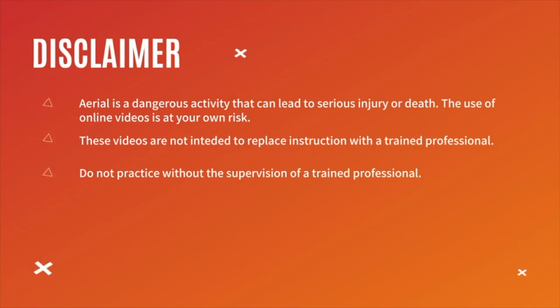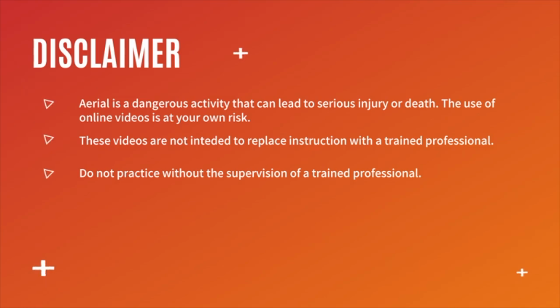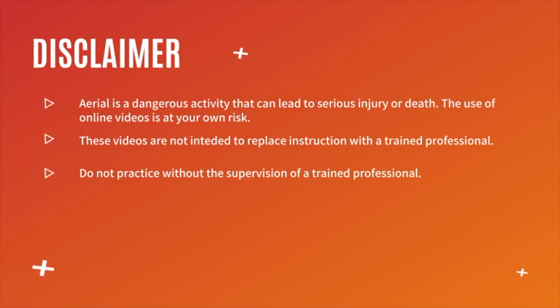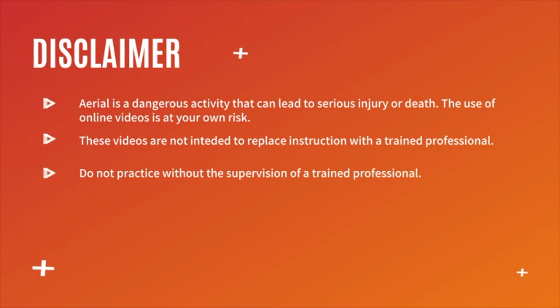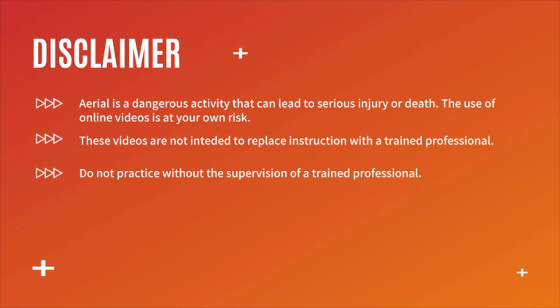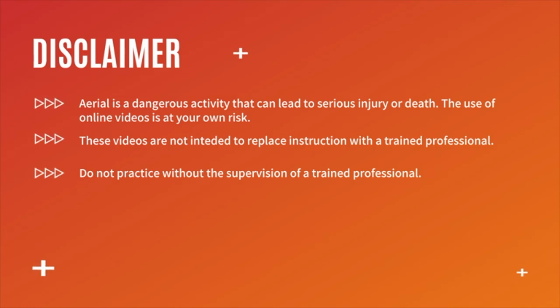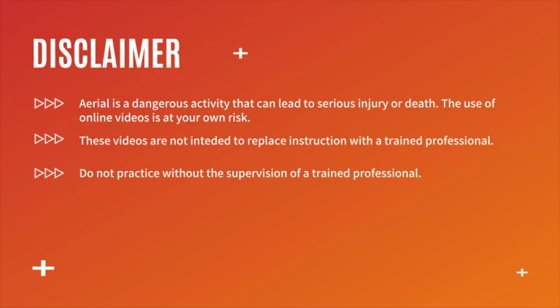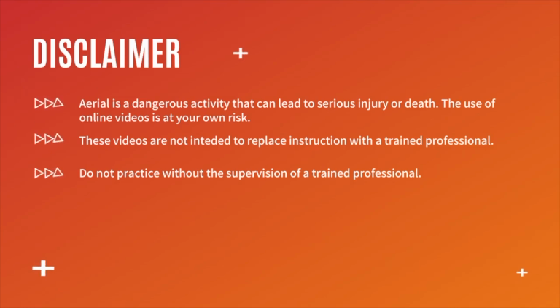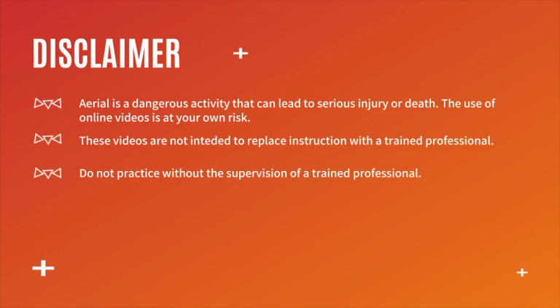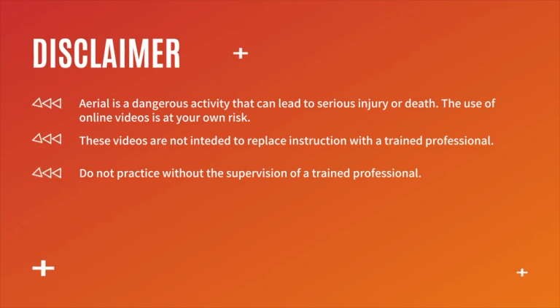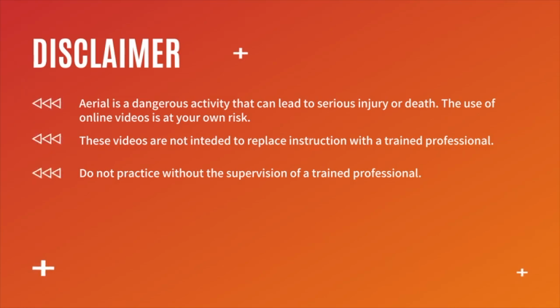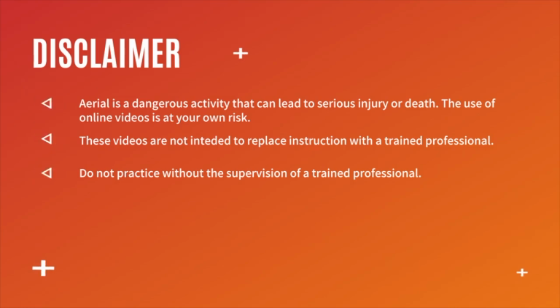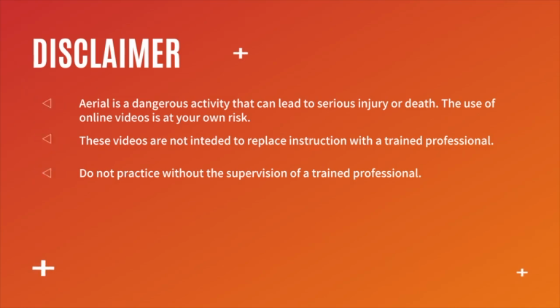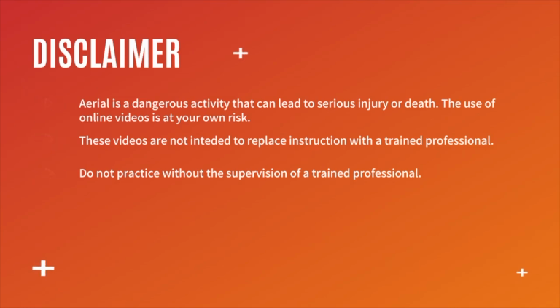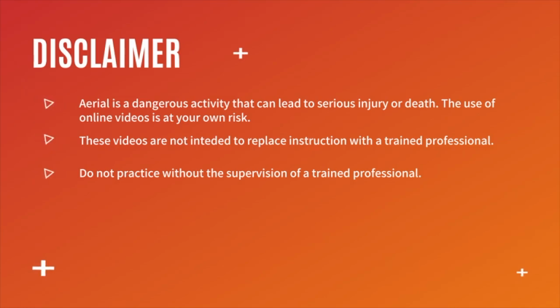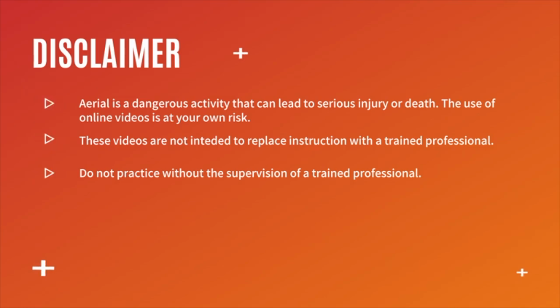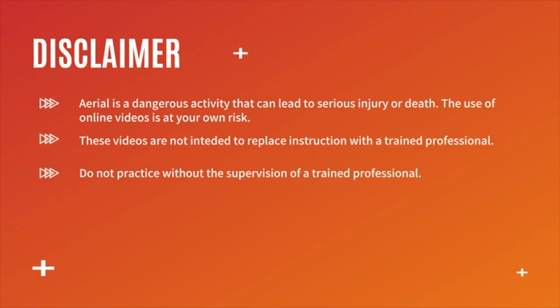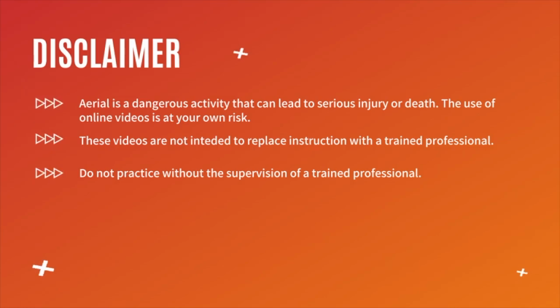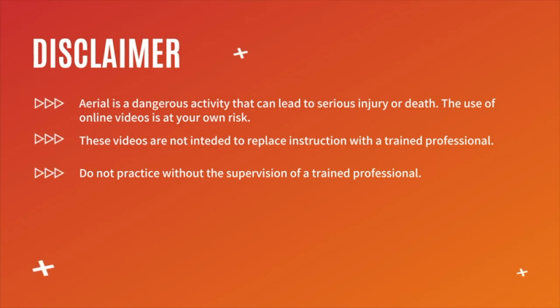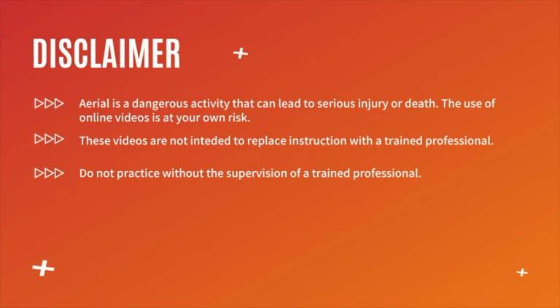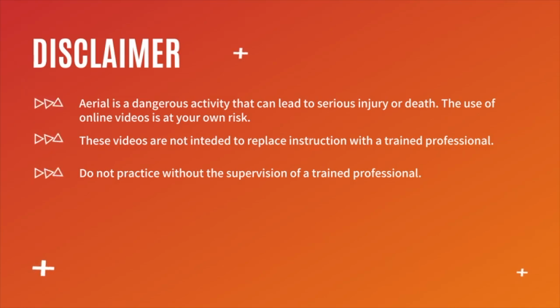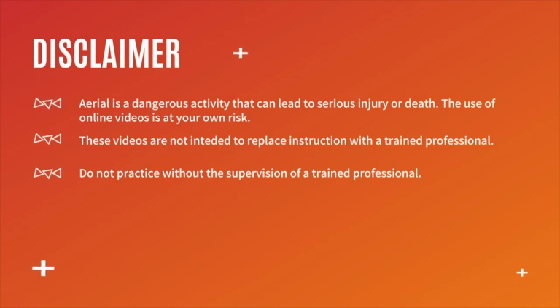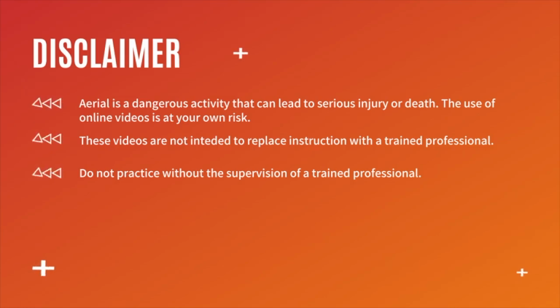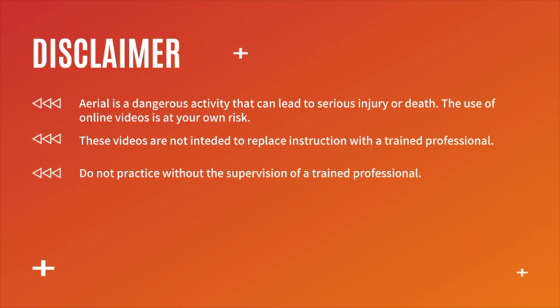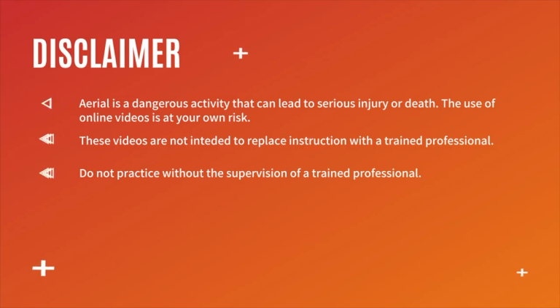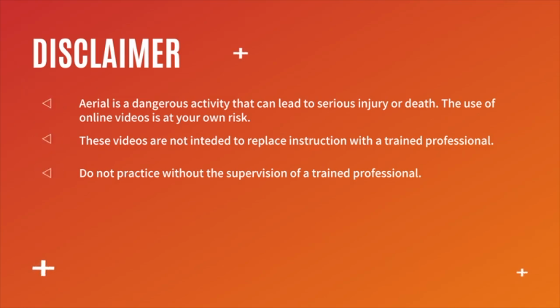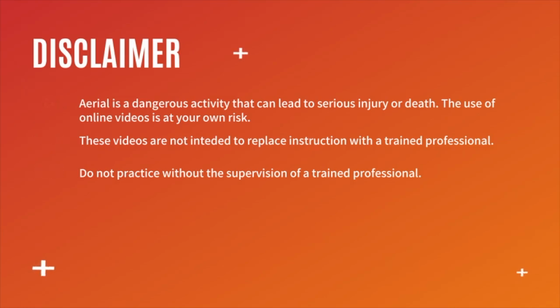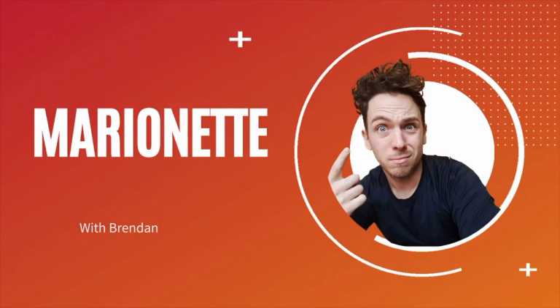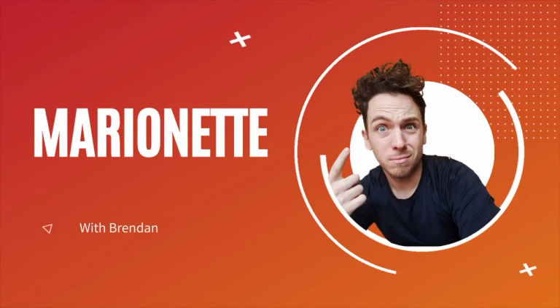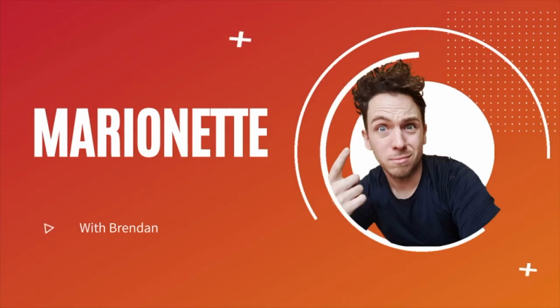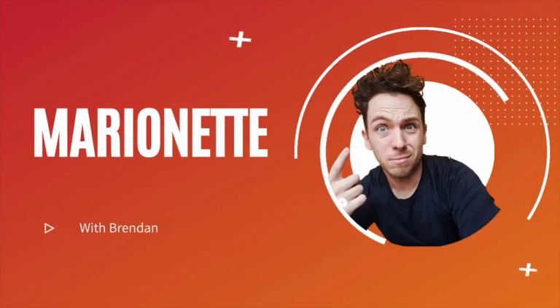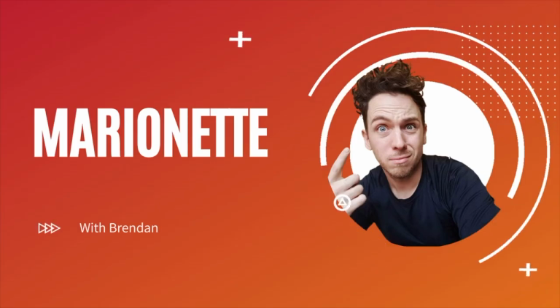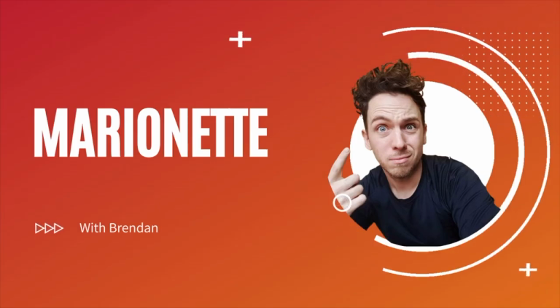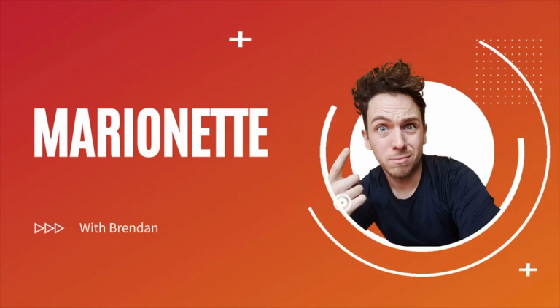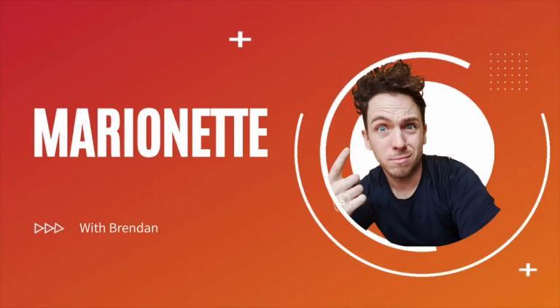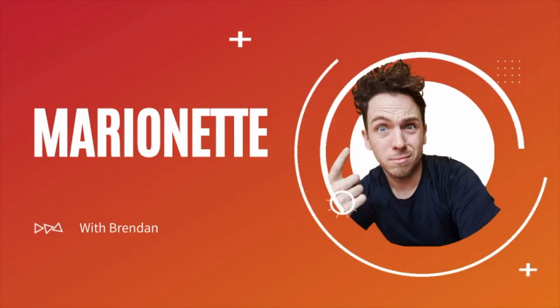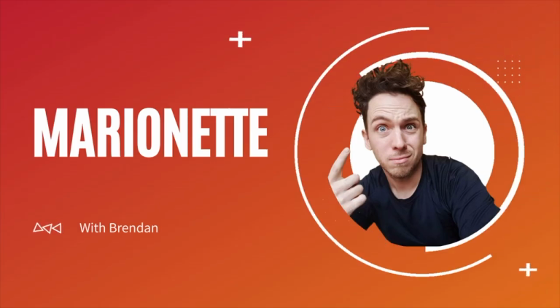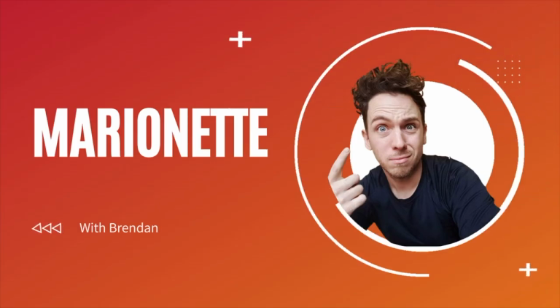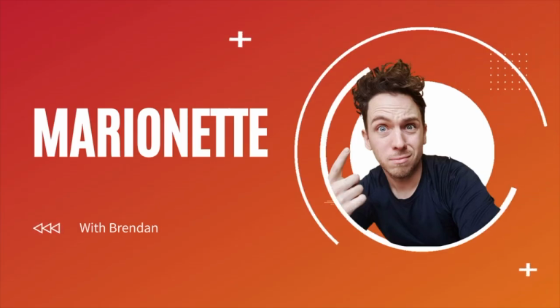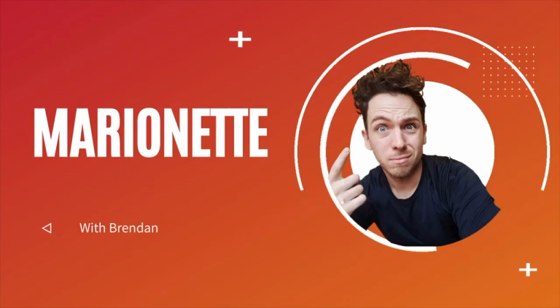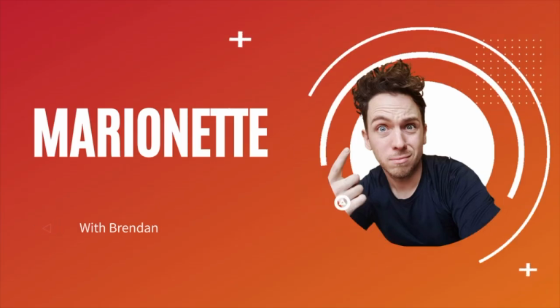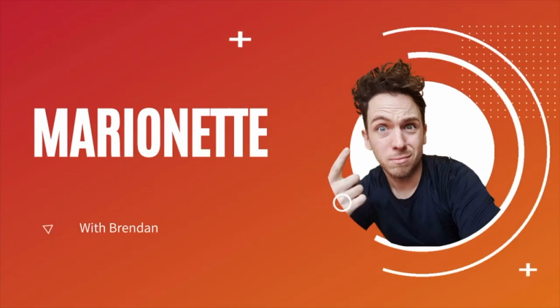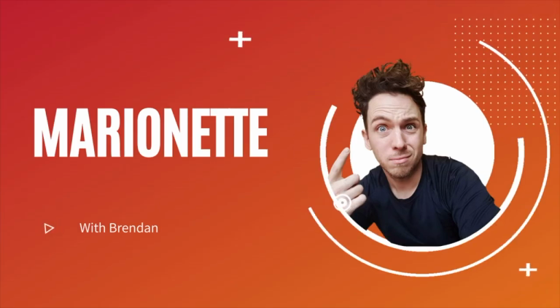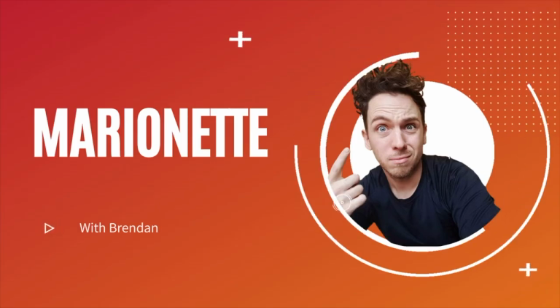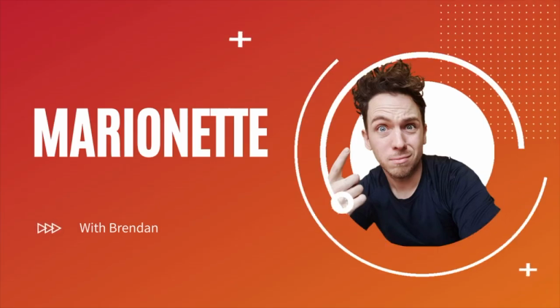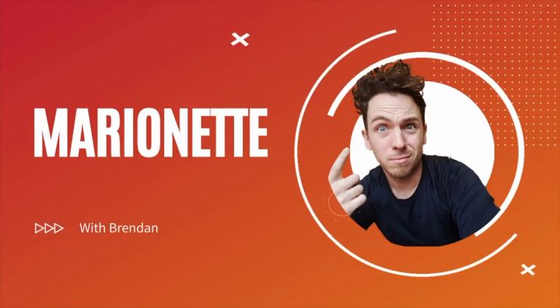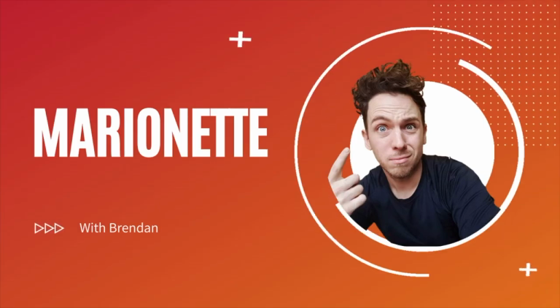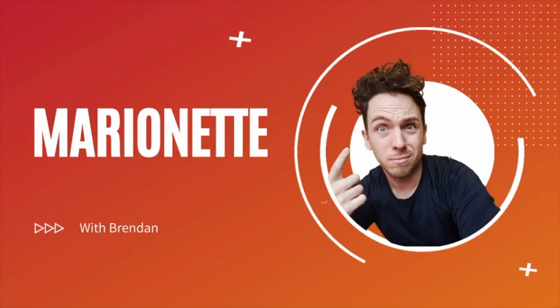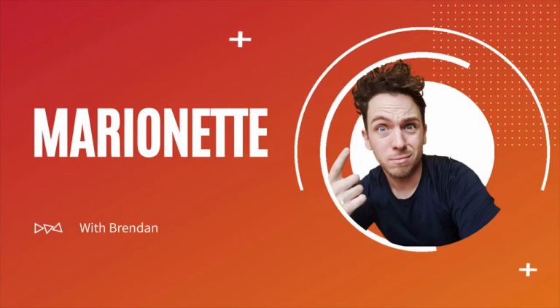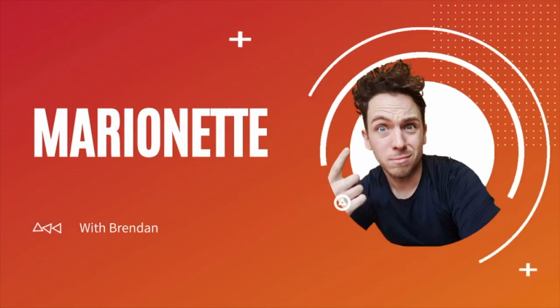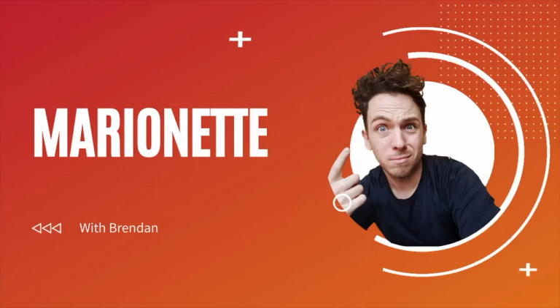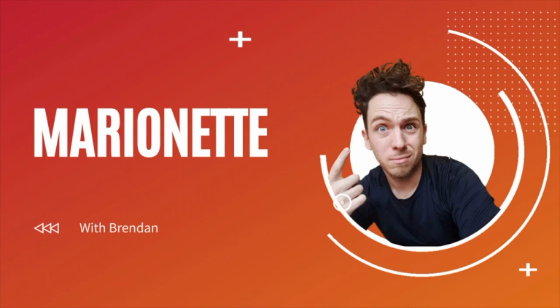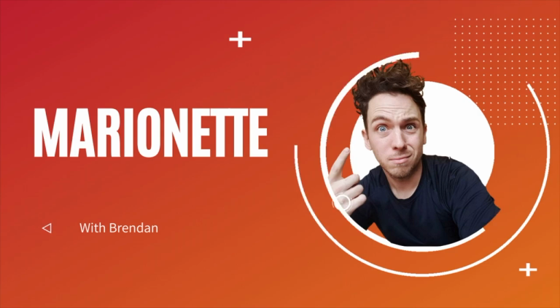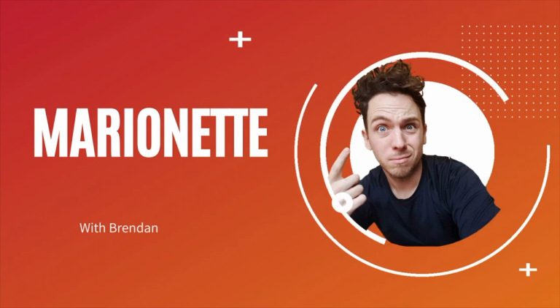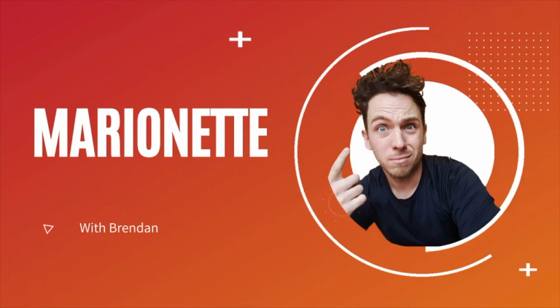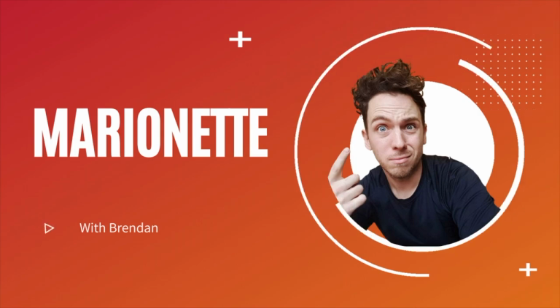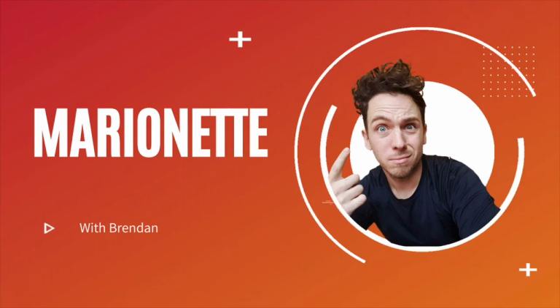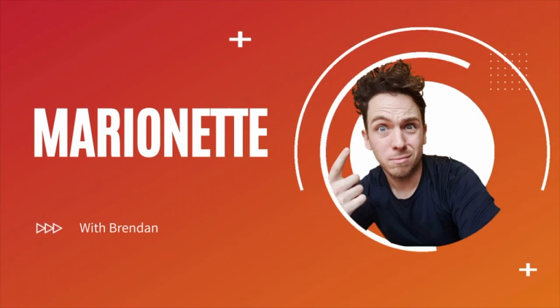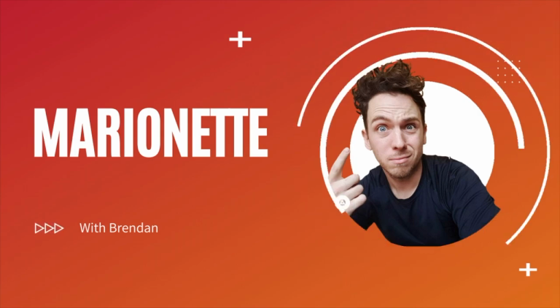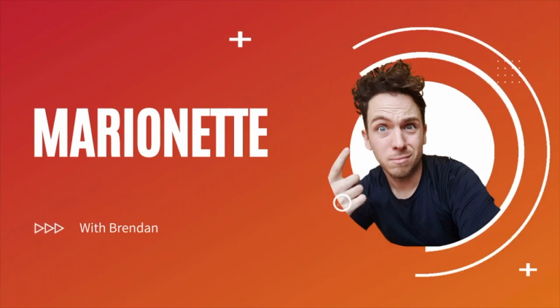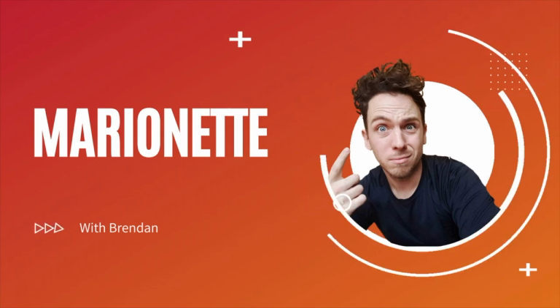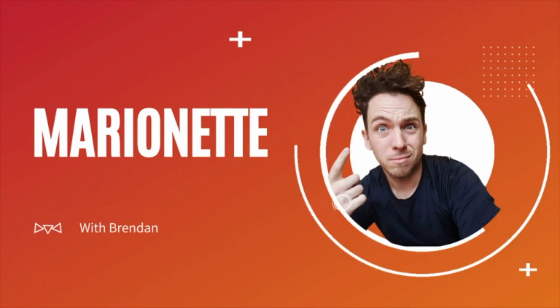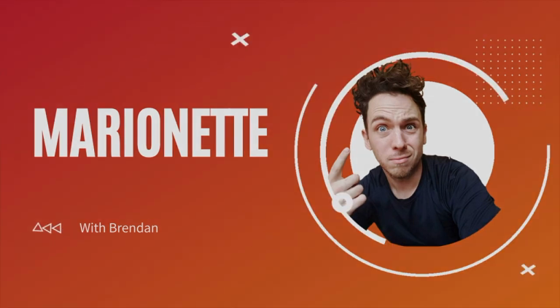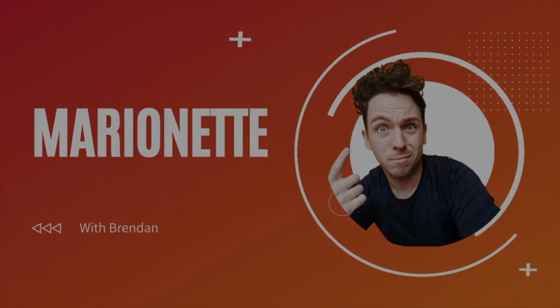Hey guys, welcome back to my channel. Thank you so much for clicking on today's video. My name's Brendan and today I'm going to show you how to do the marionette.